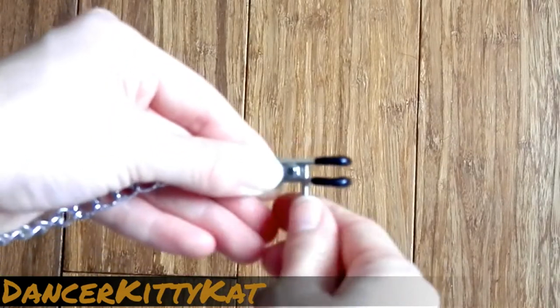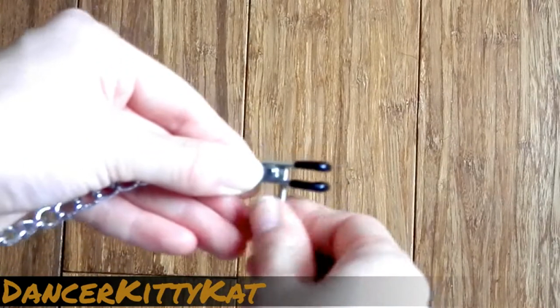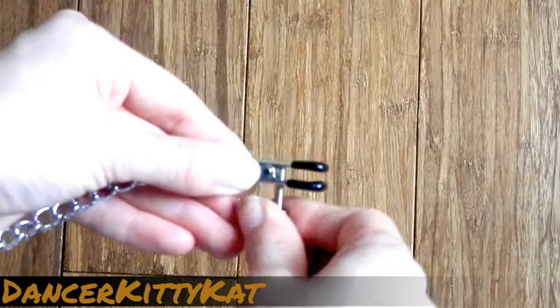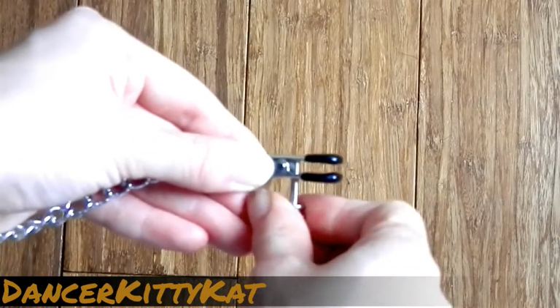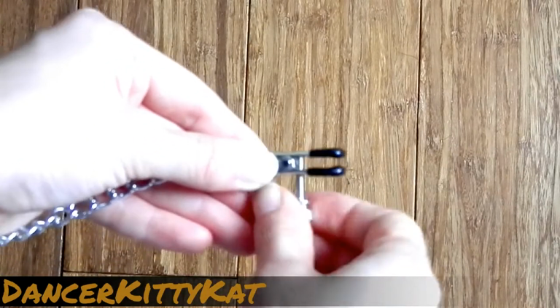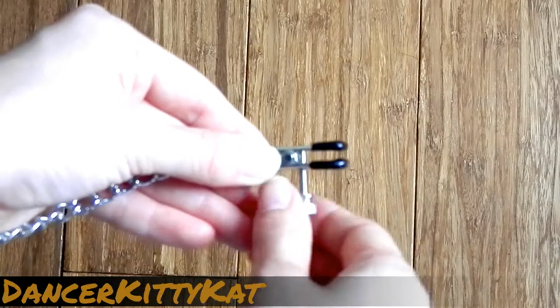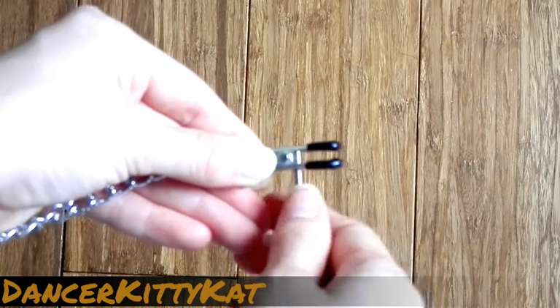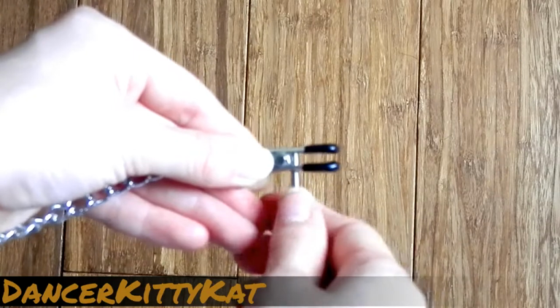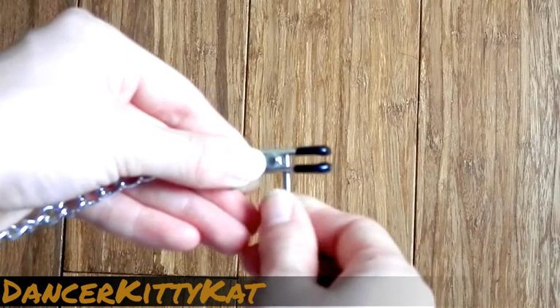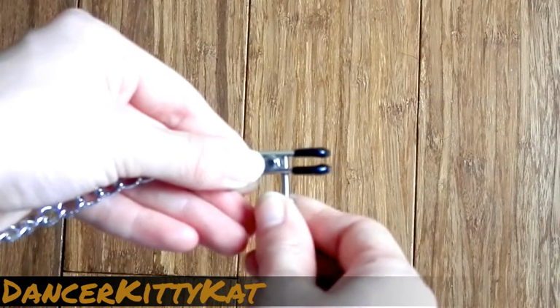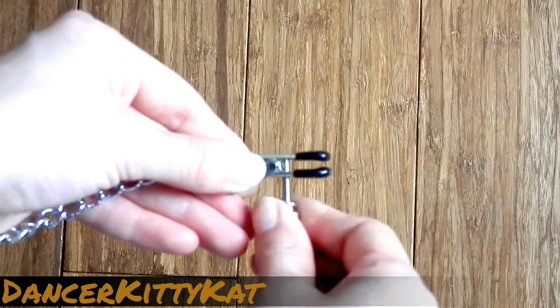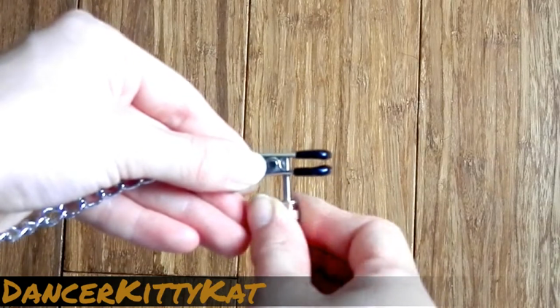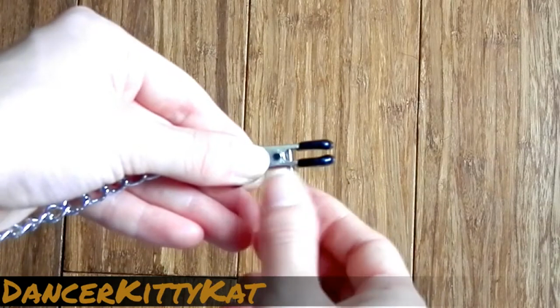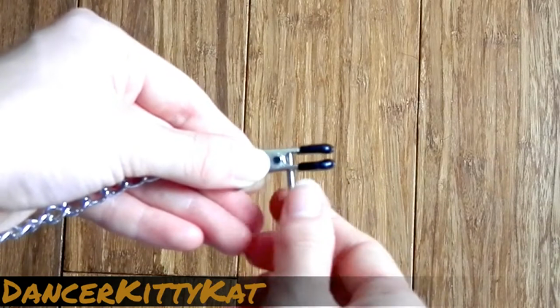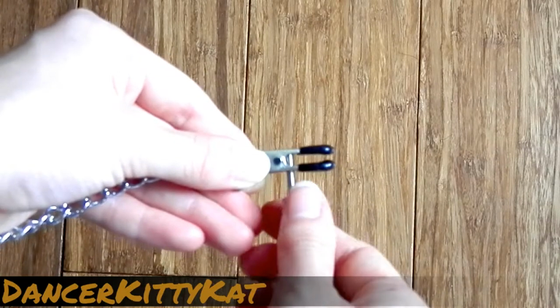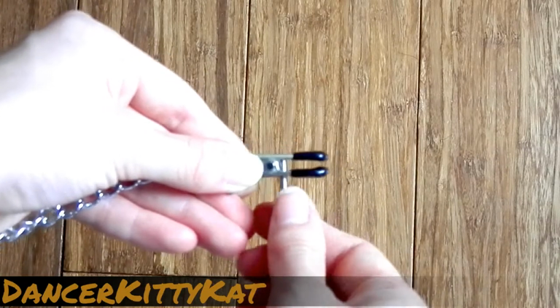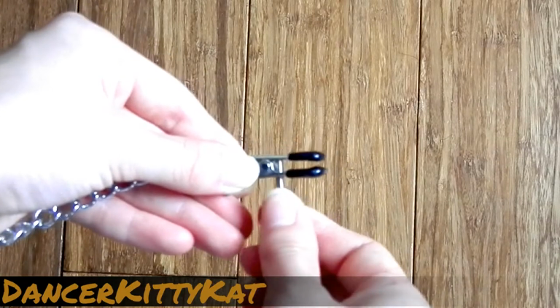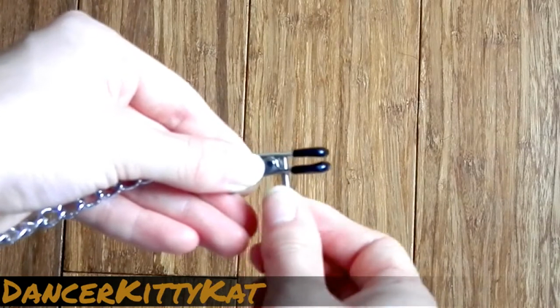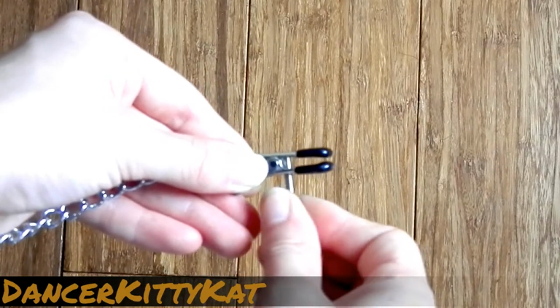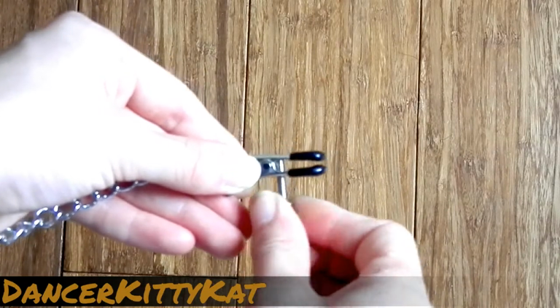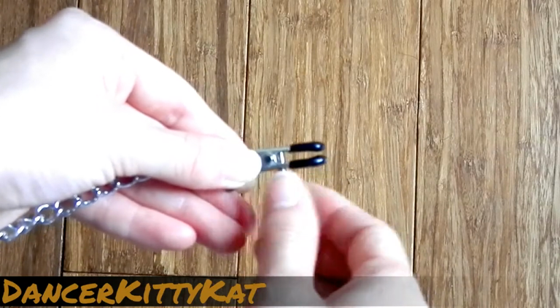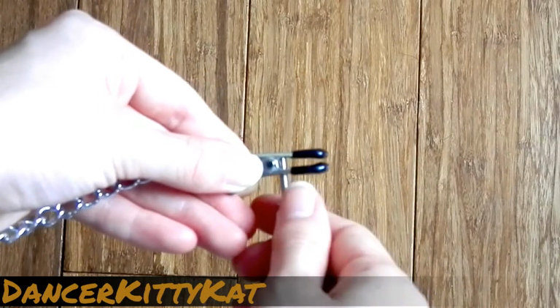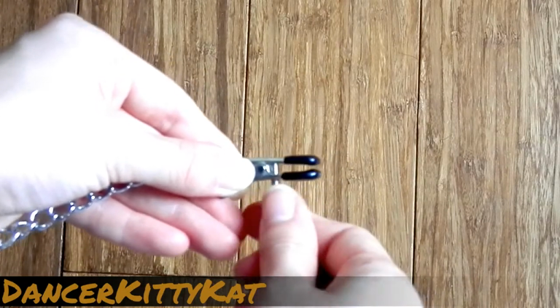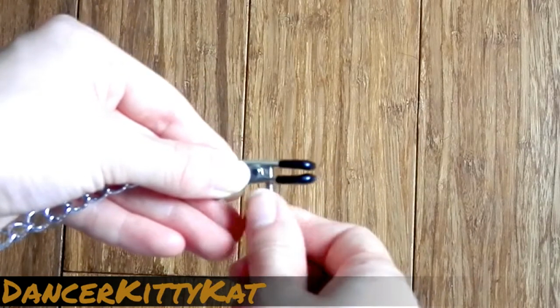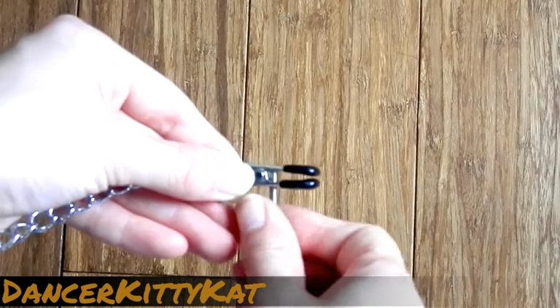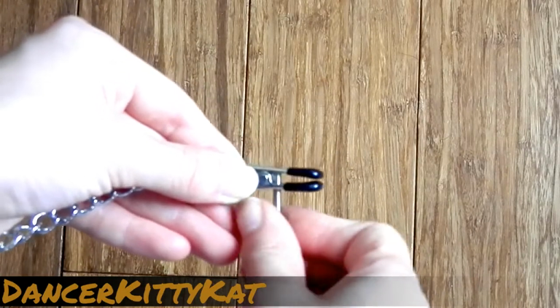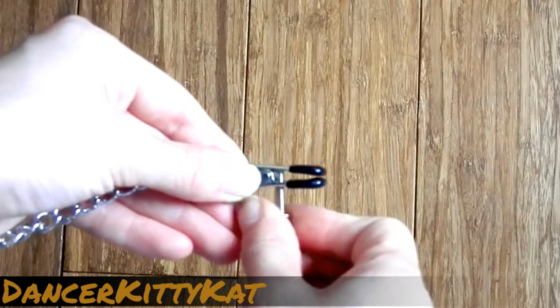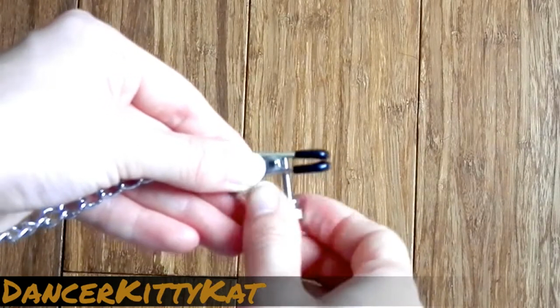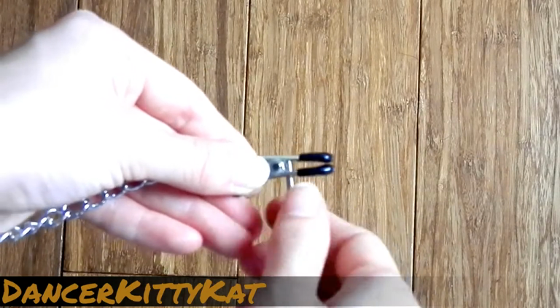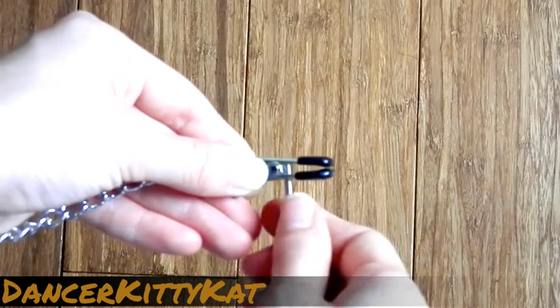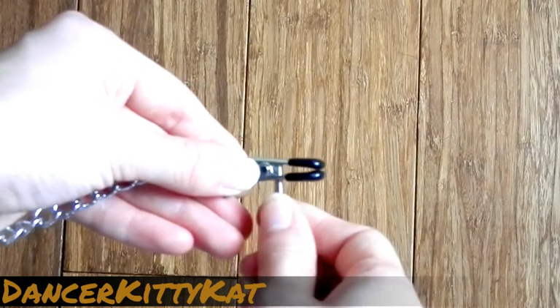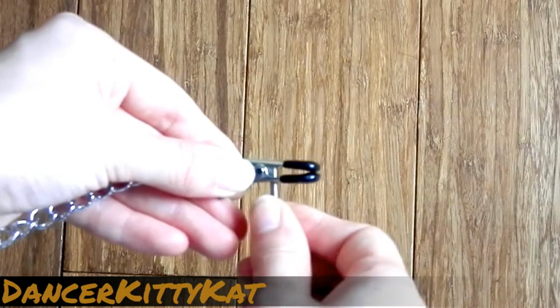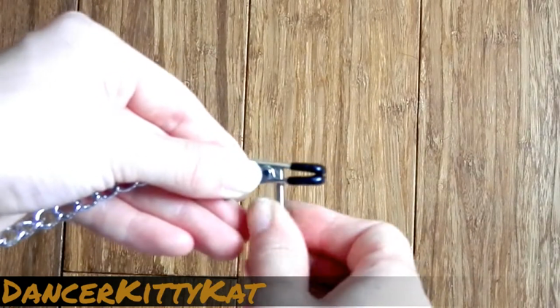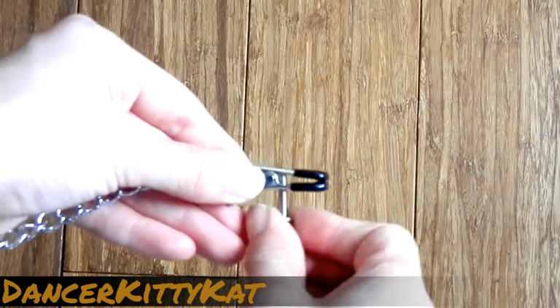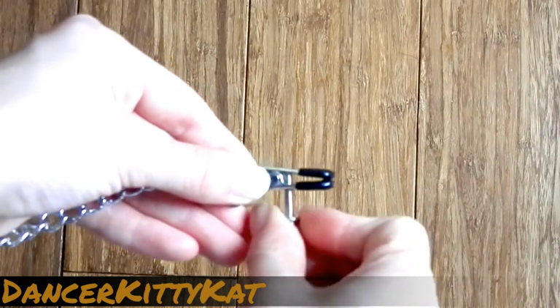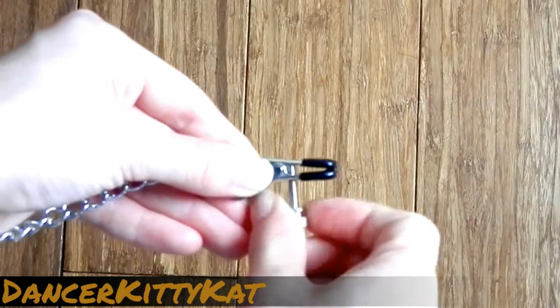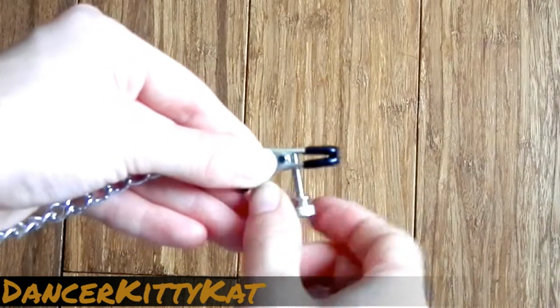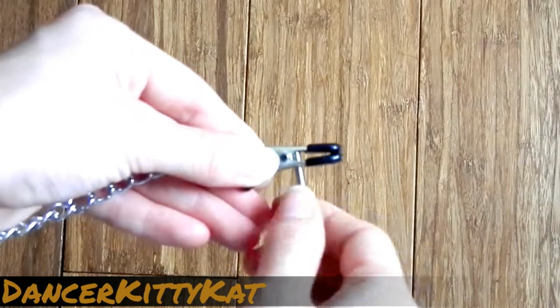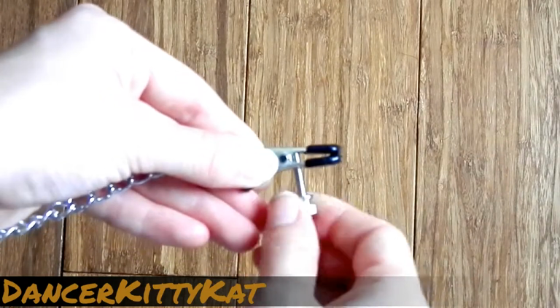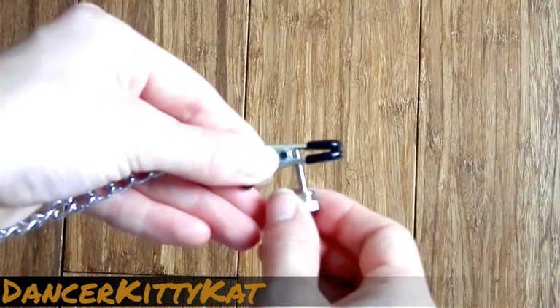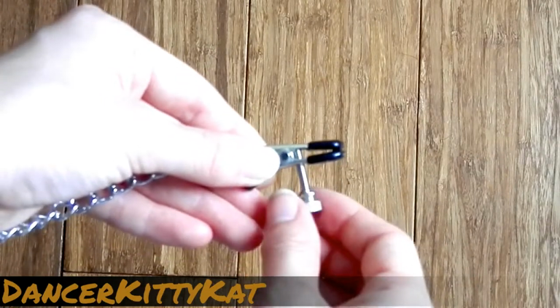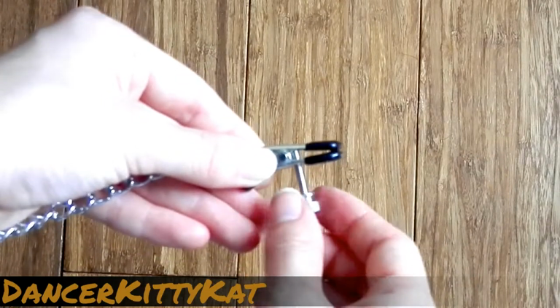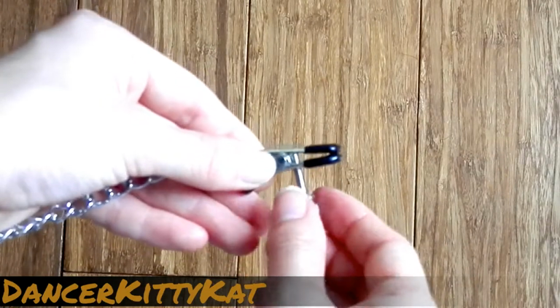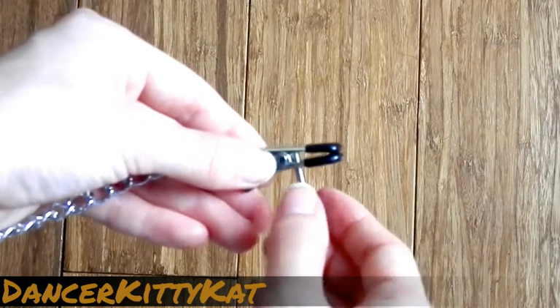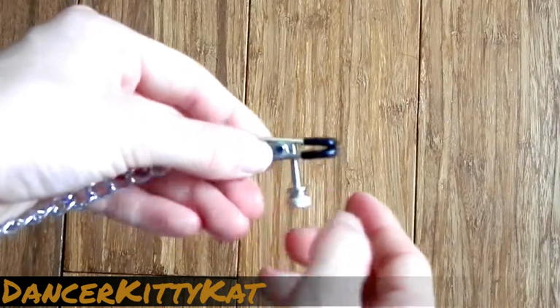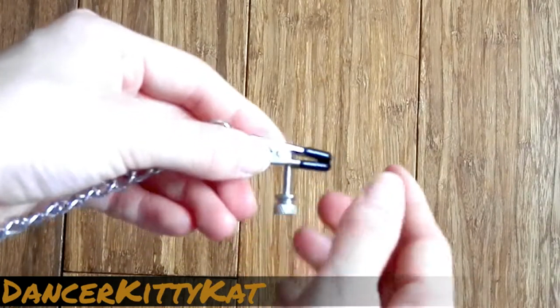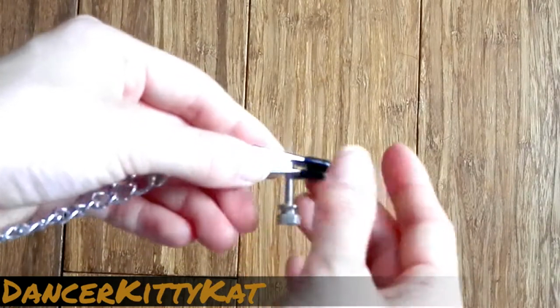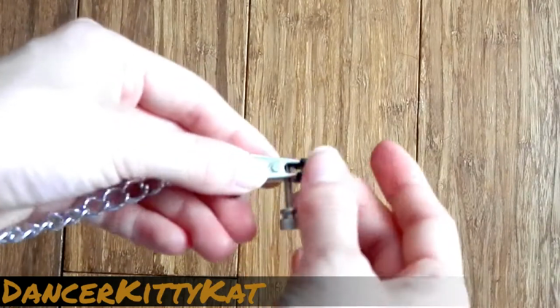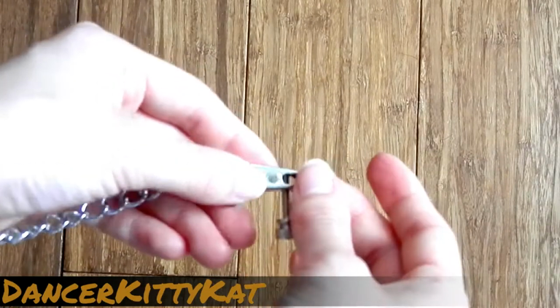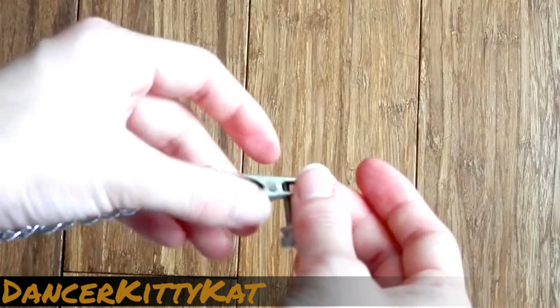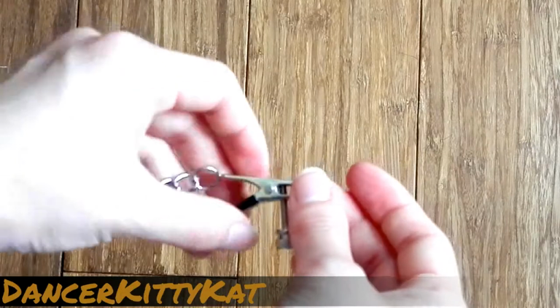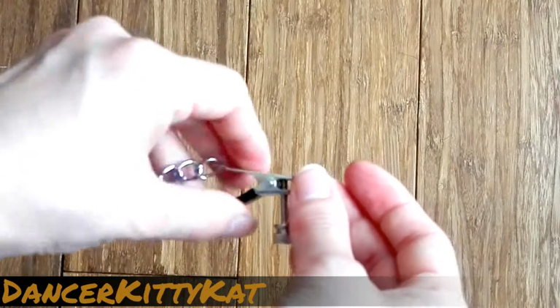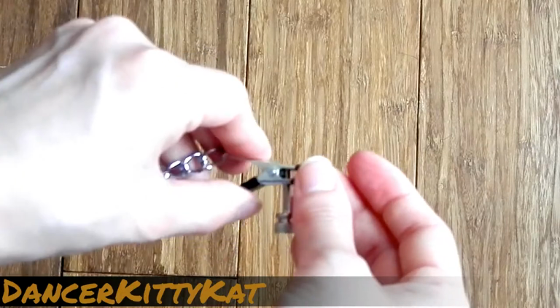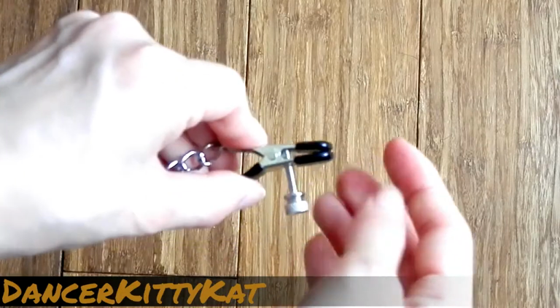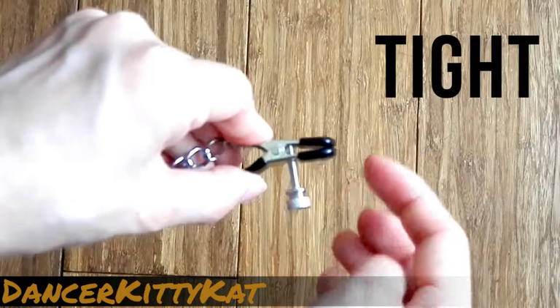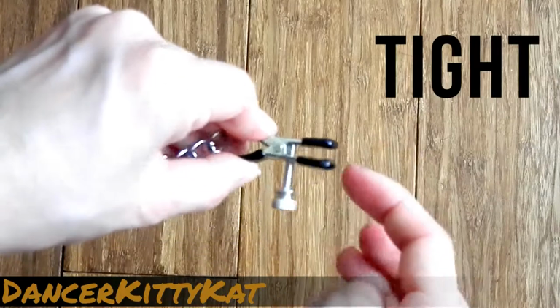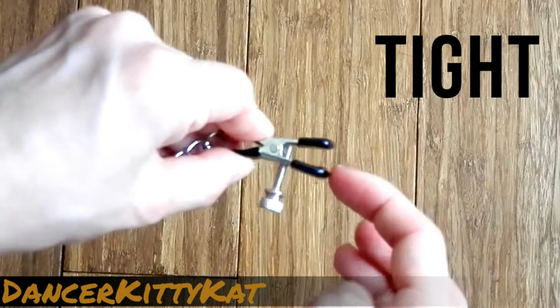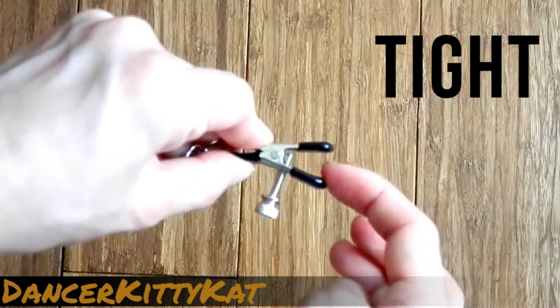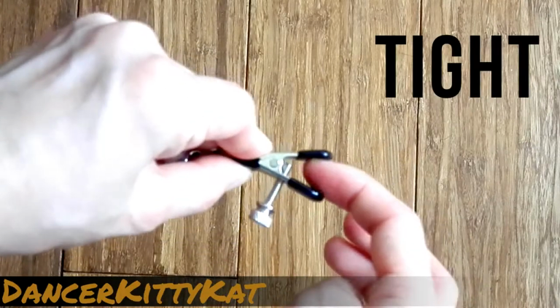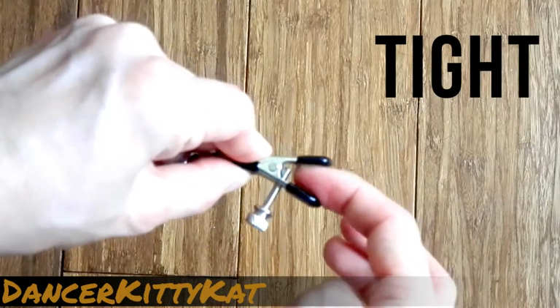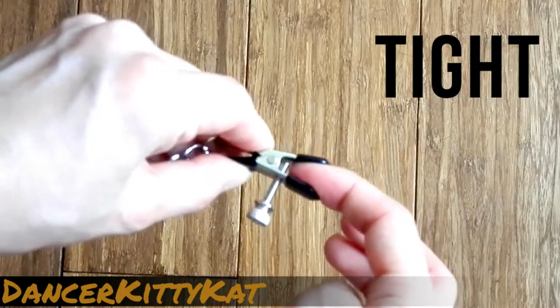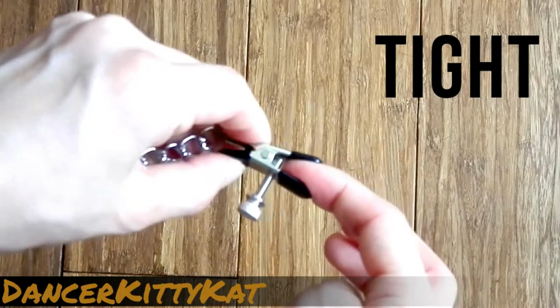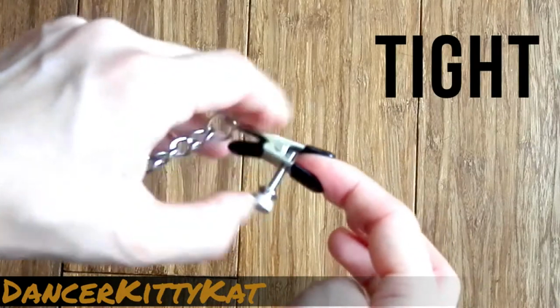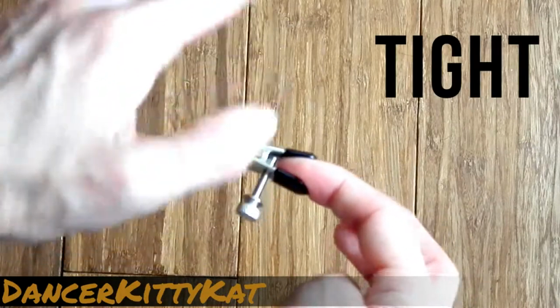To use these clamps, simply pinch the back end of the toy like you would a clothespin. Slip the clamp around your nipple and release.